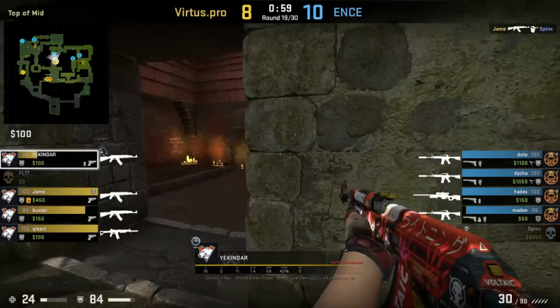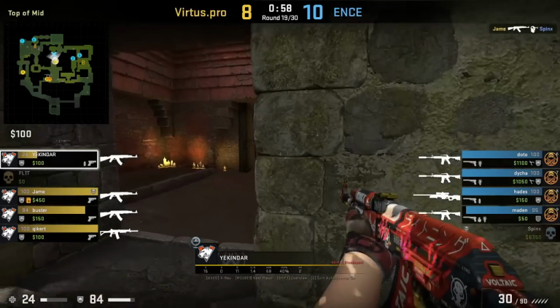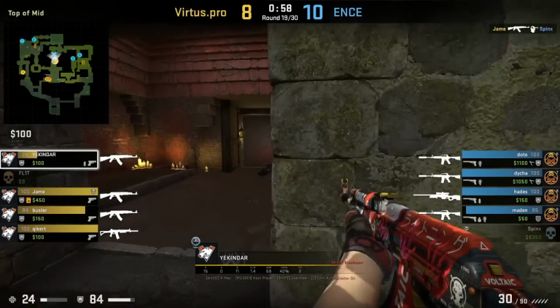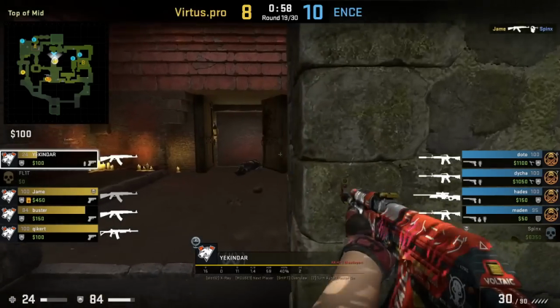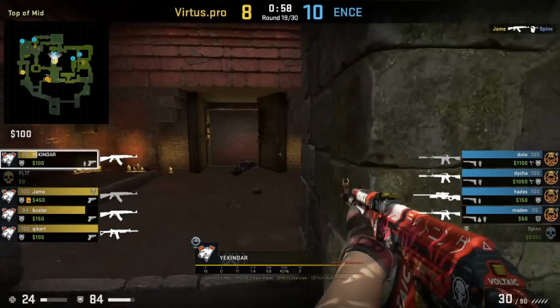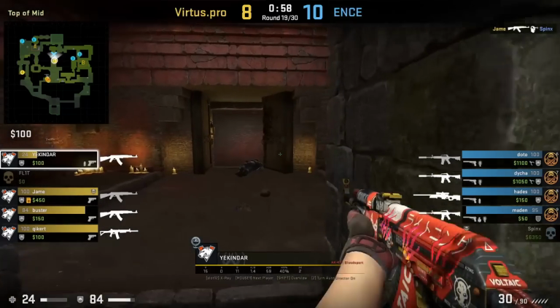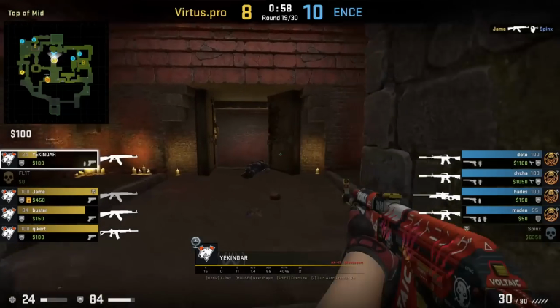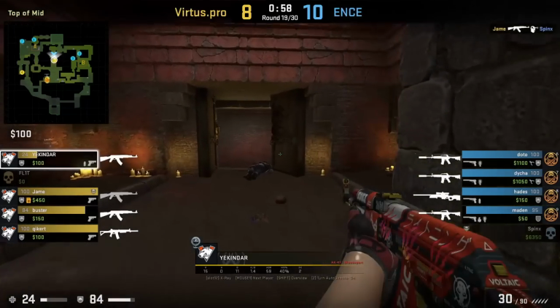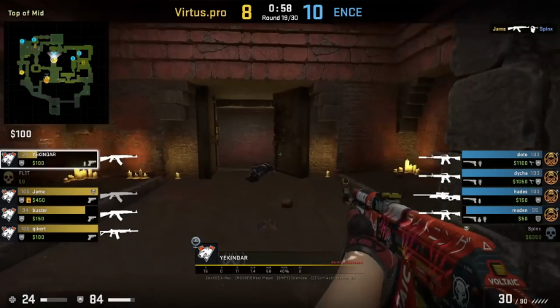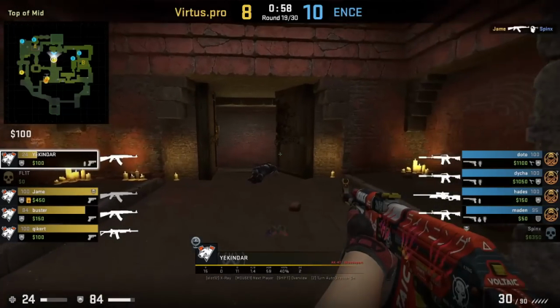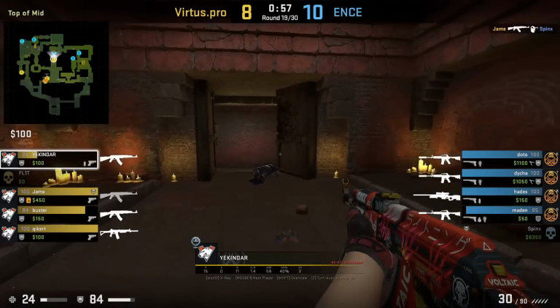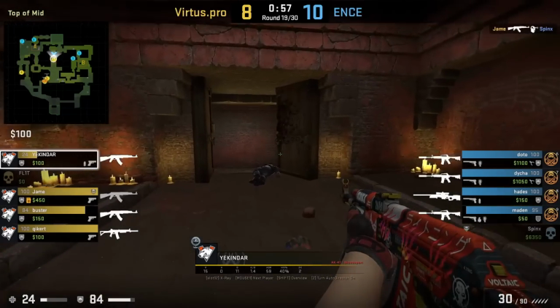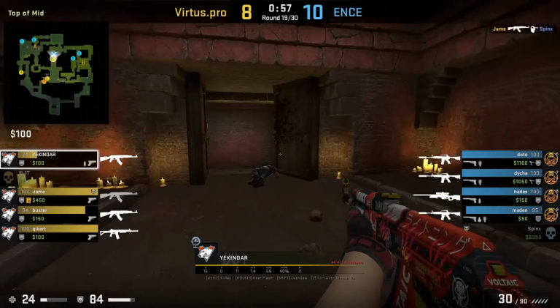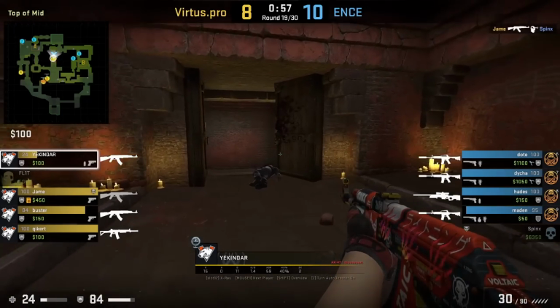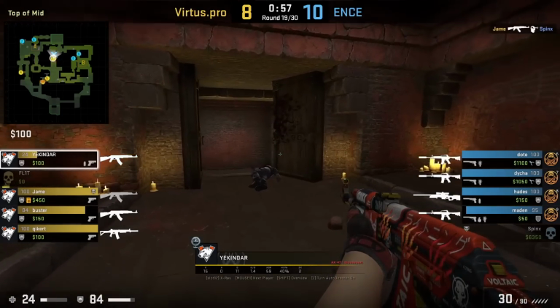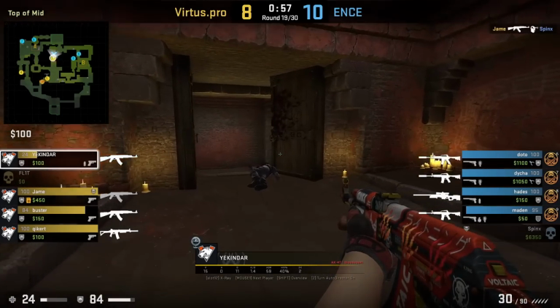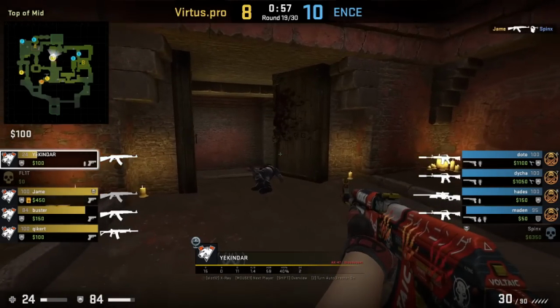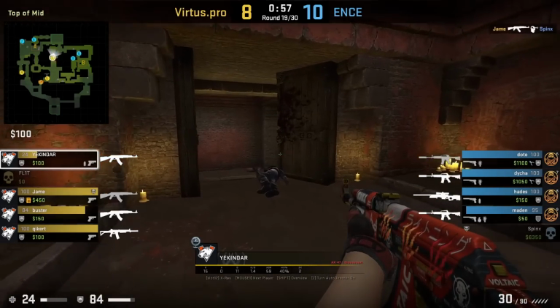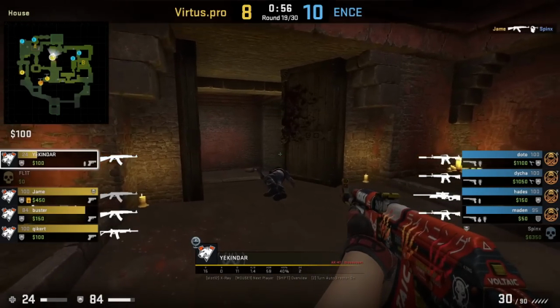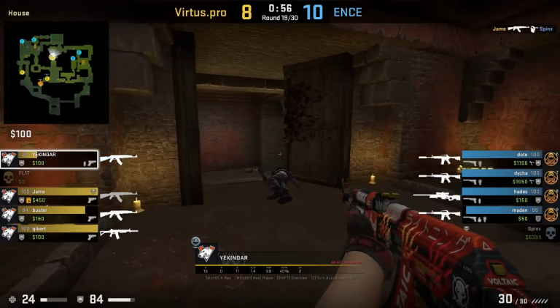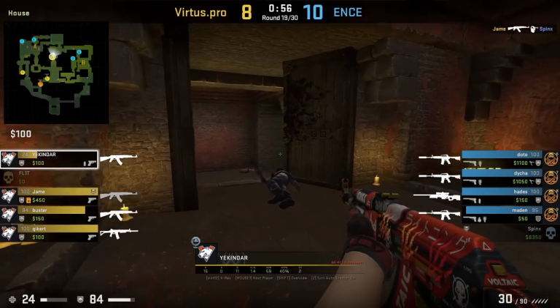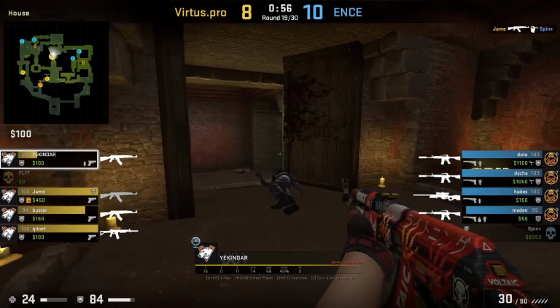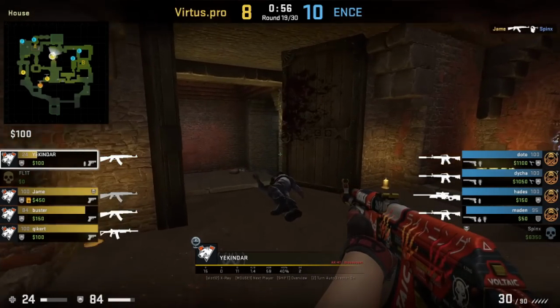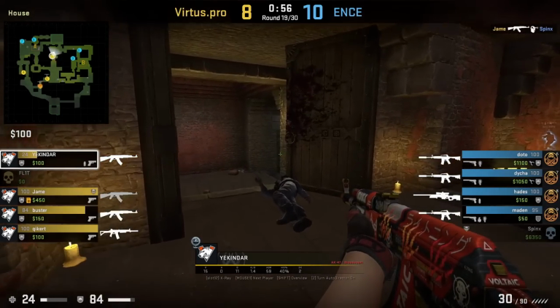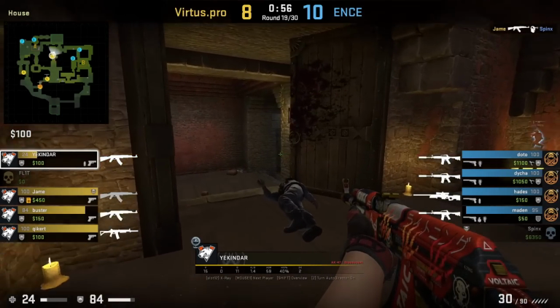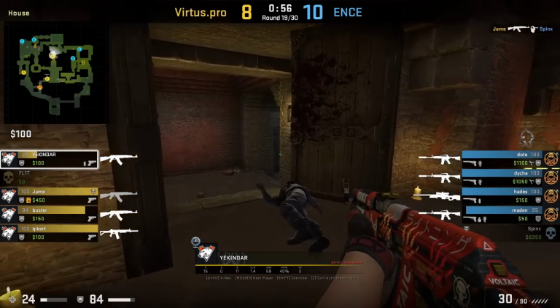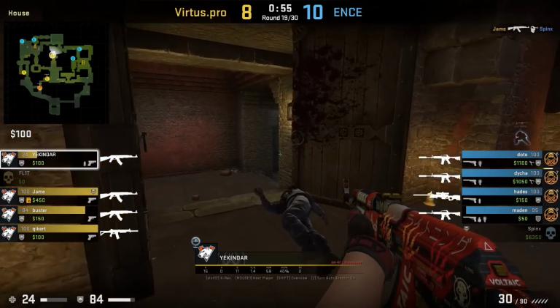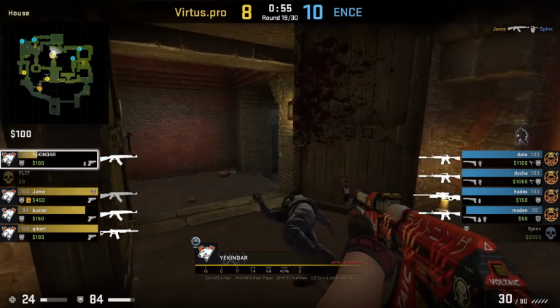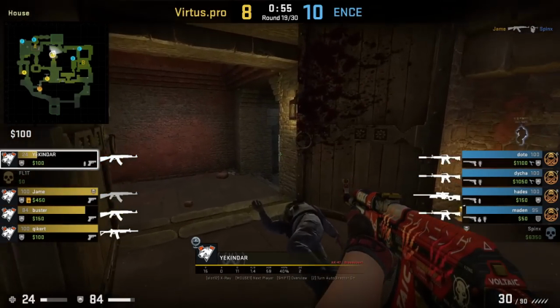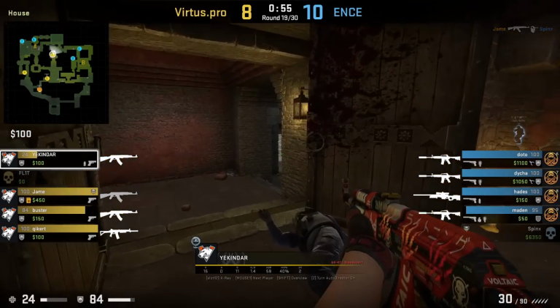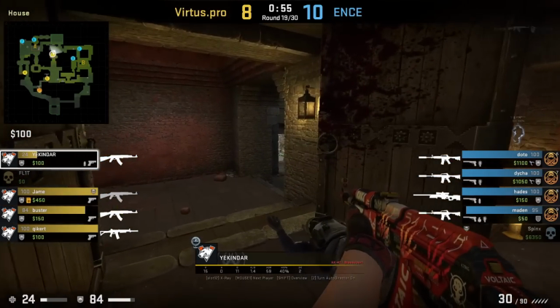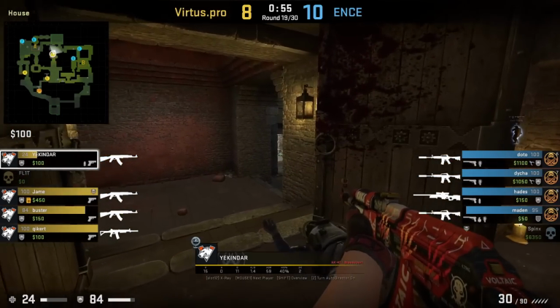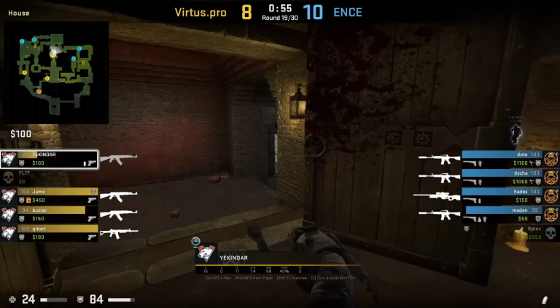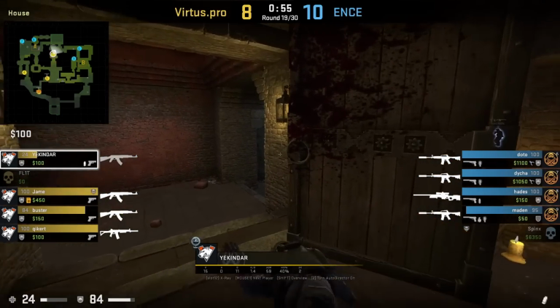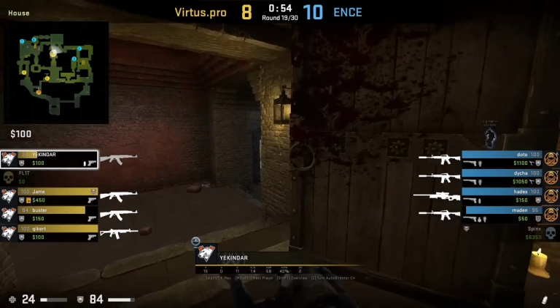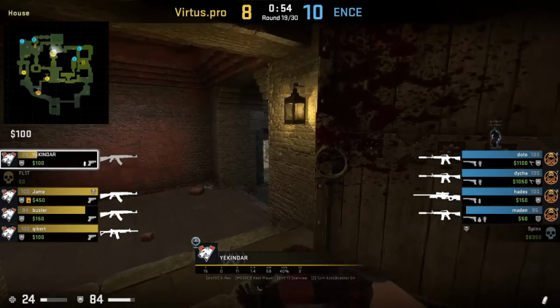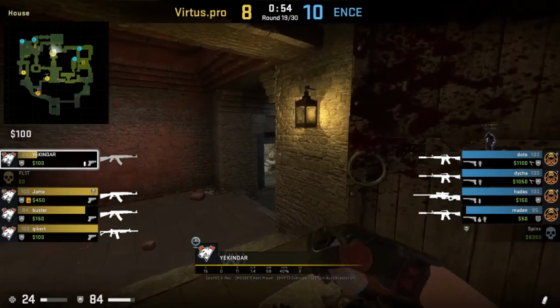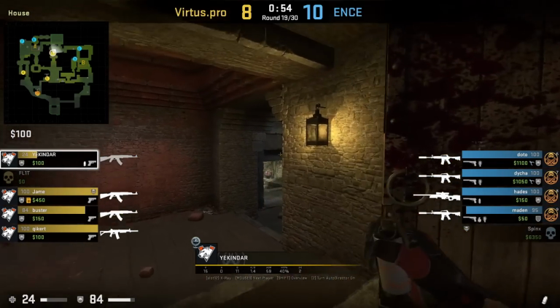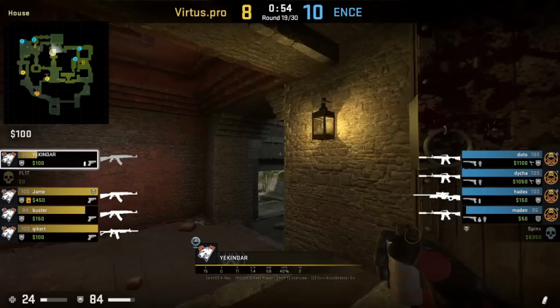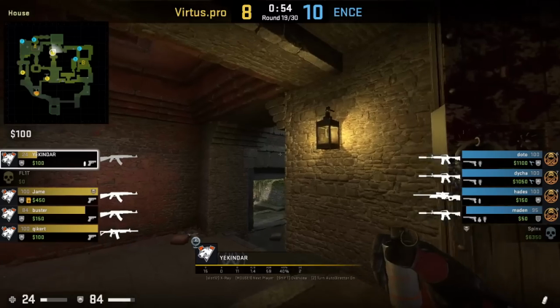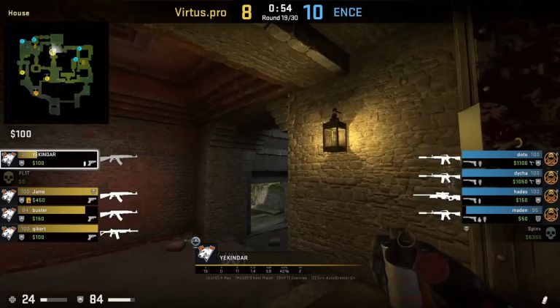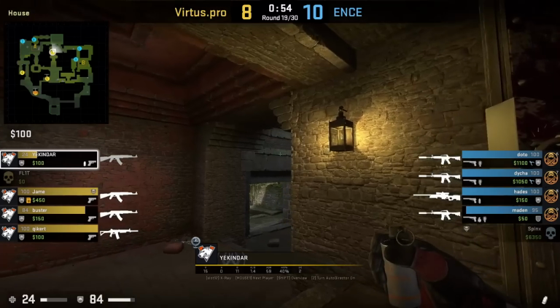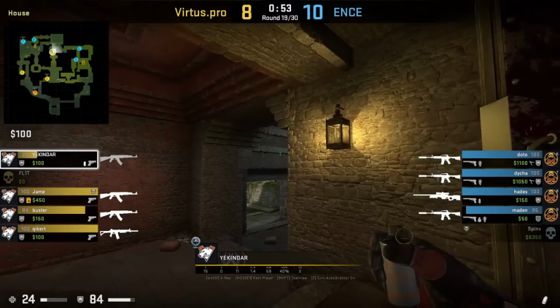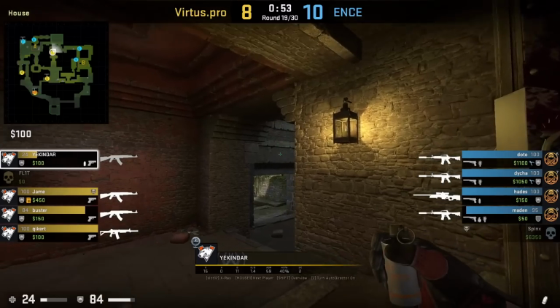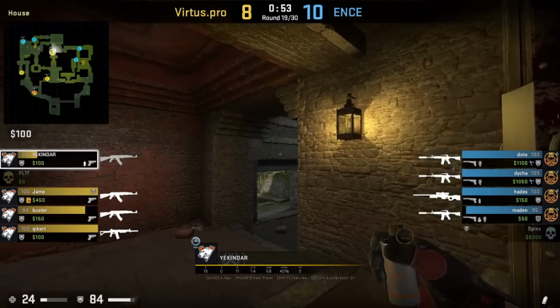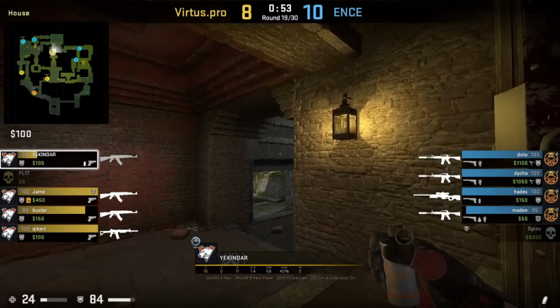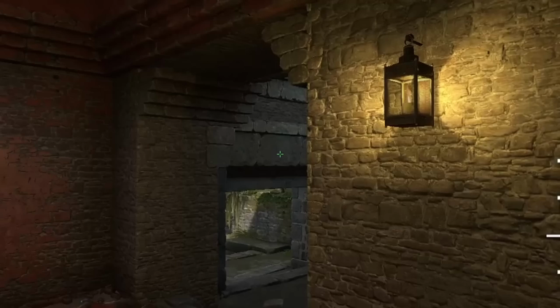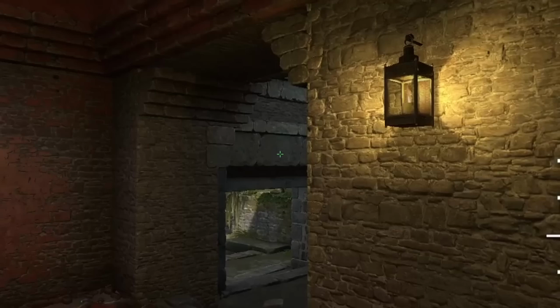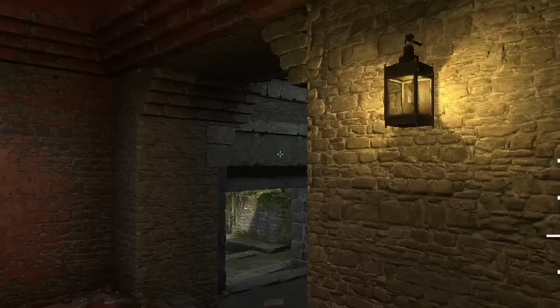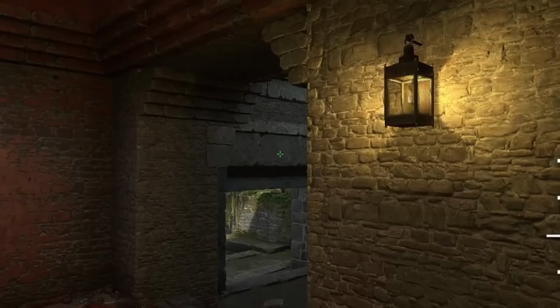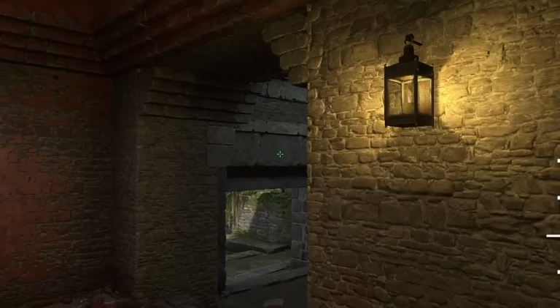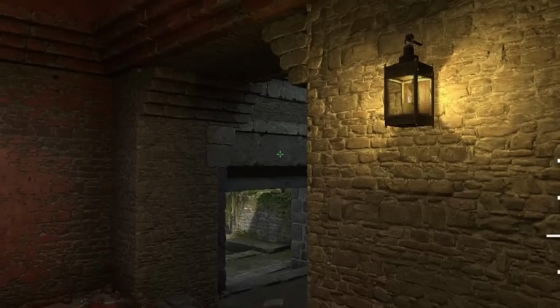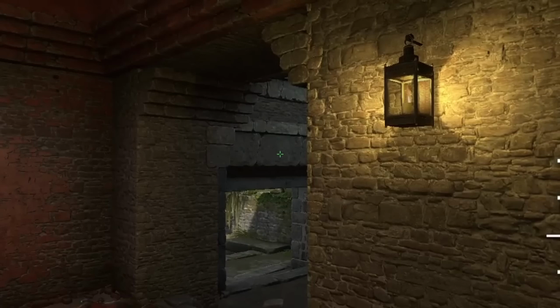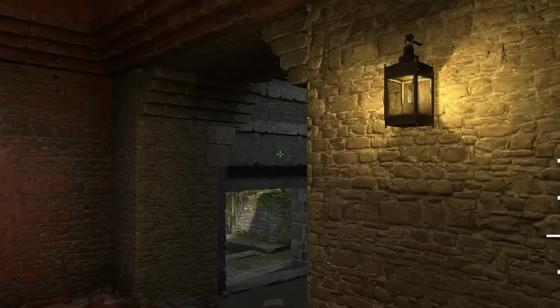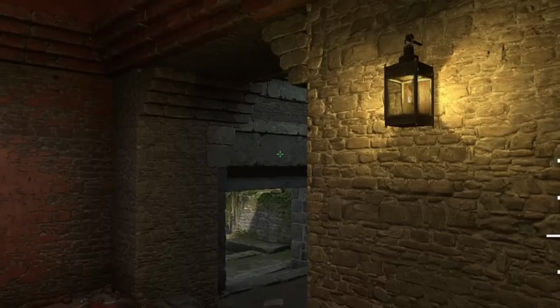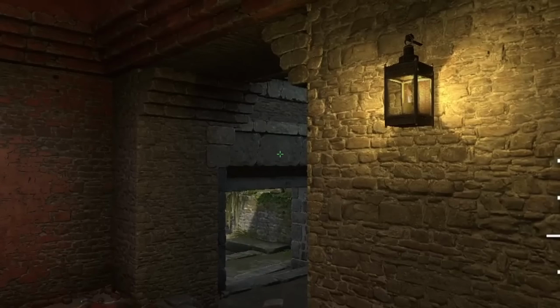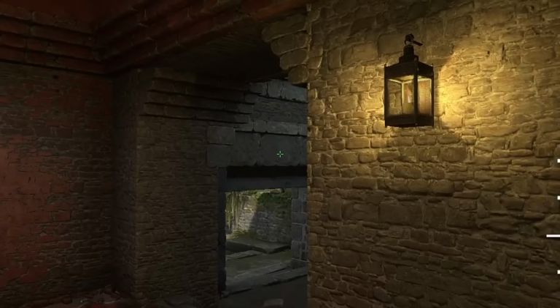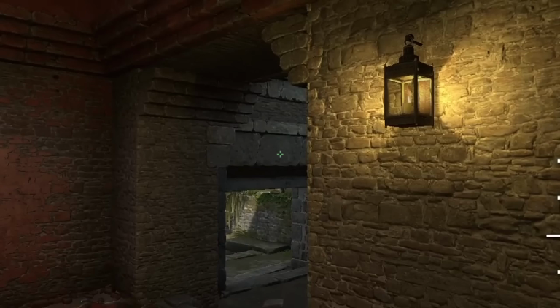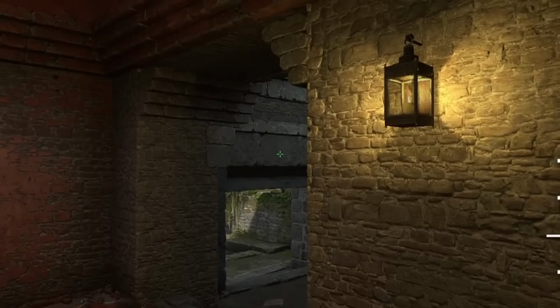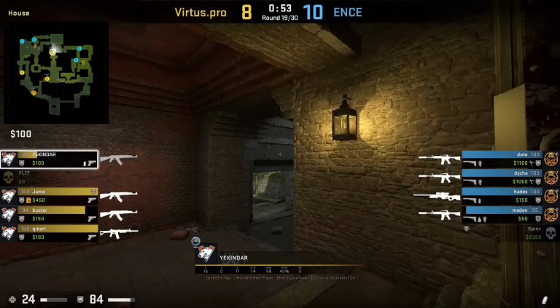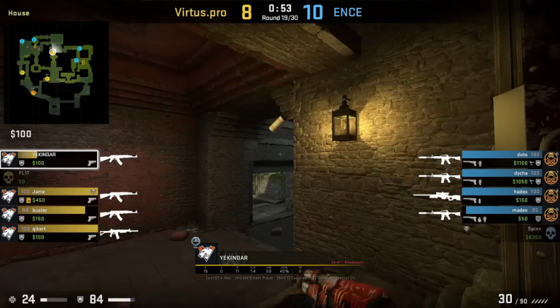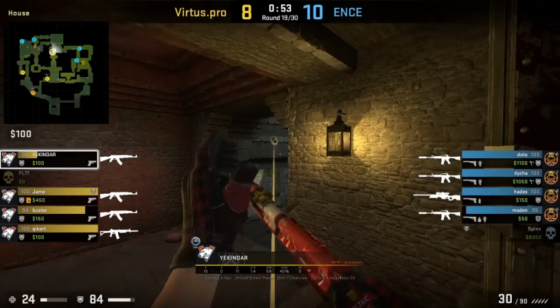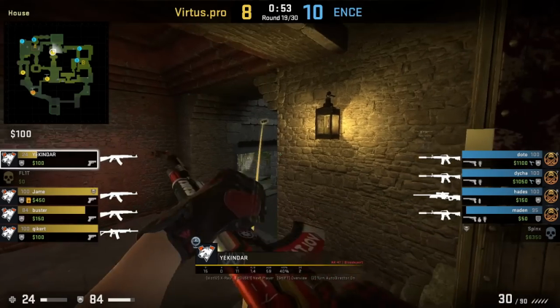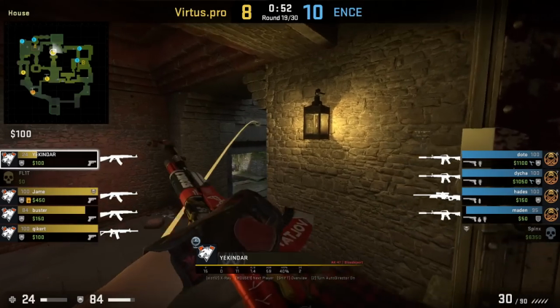Yekinda throws the A wrap smoke inside house that smokes off speedway while being in the middle of the doorway: crouches, aims as shown, then left click throw.